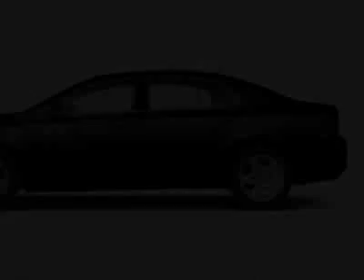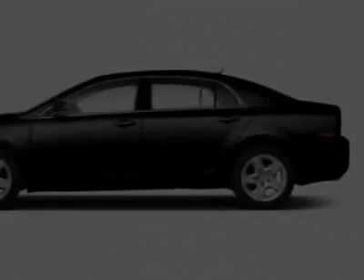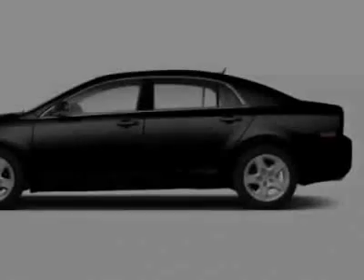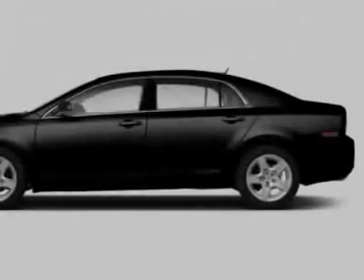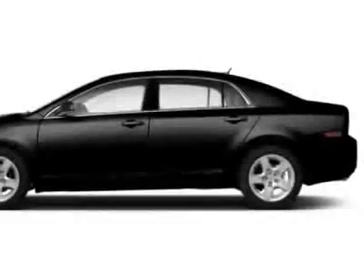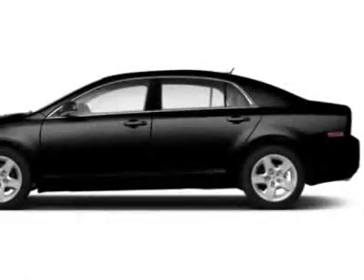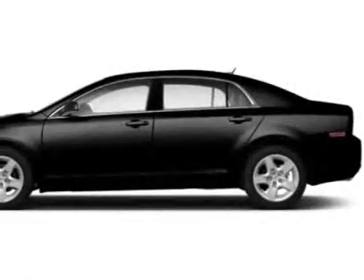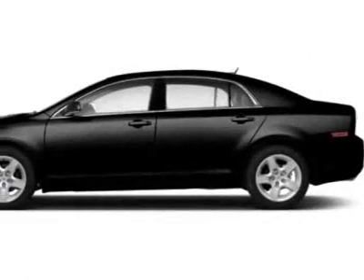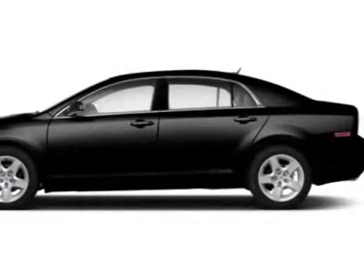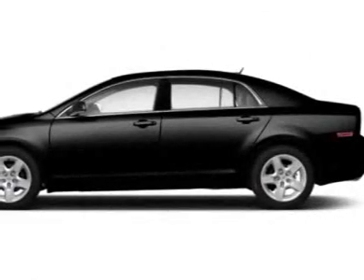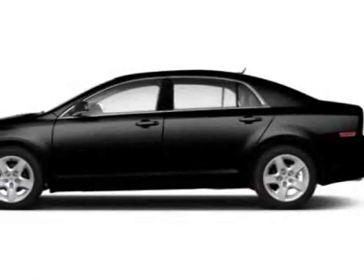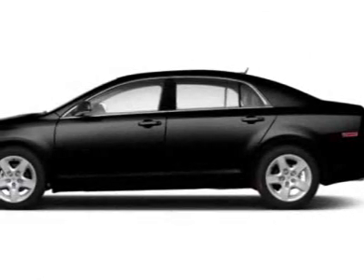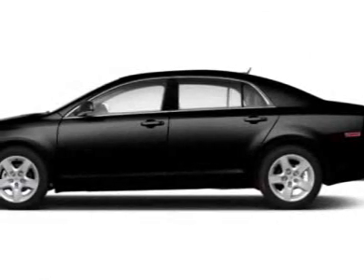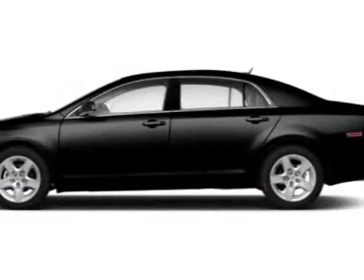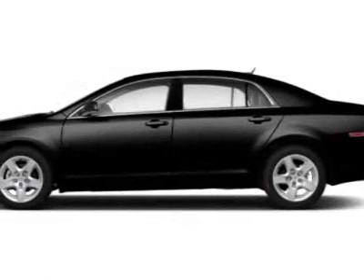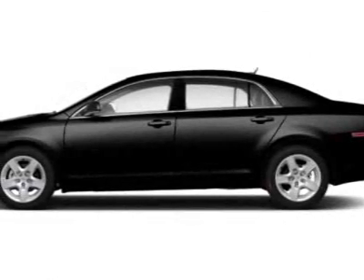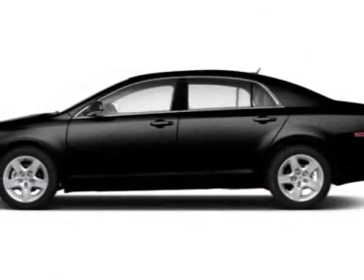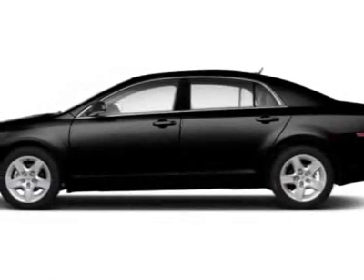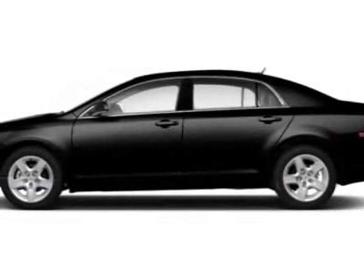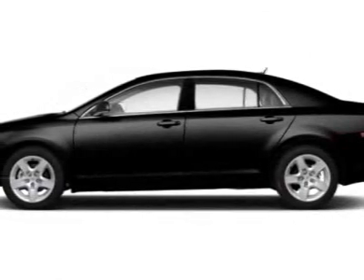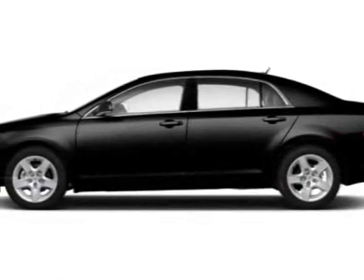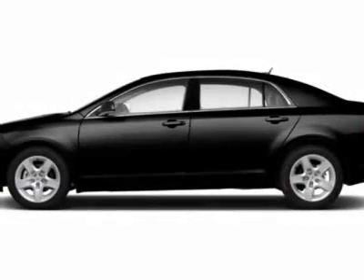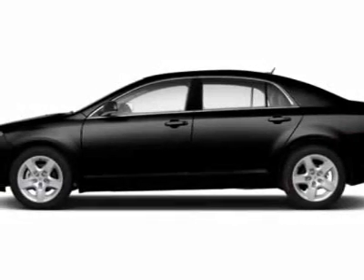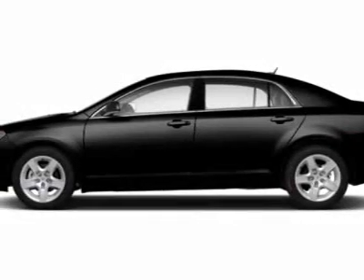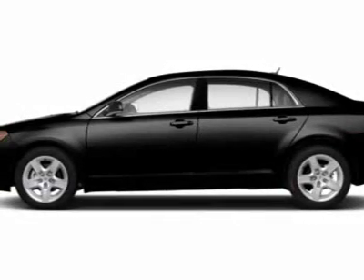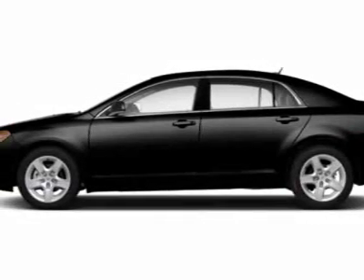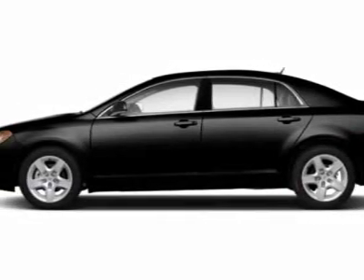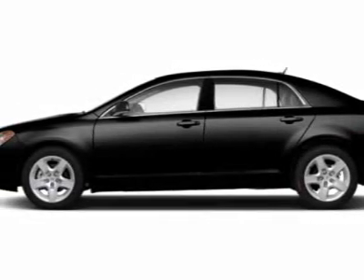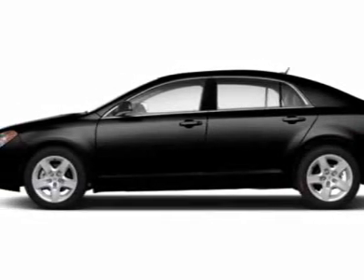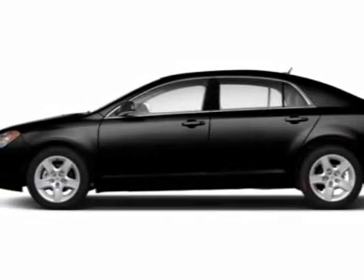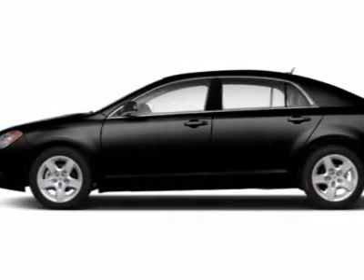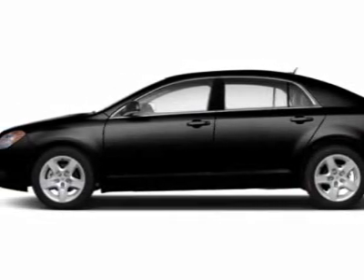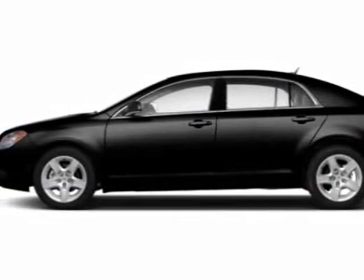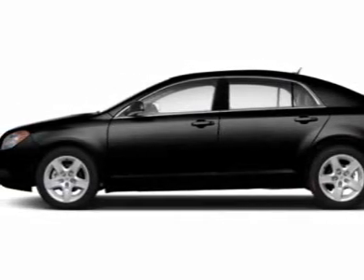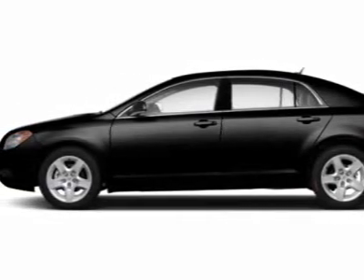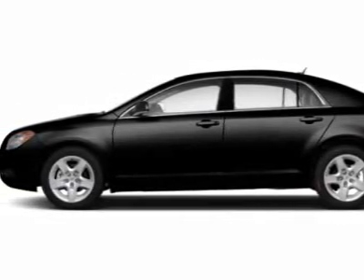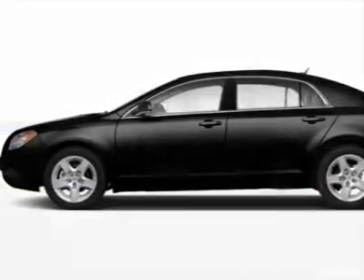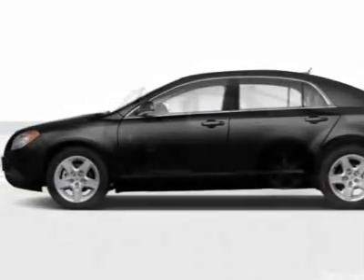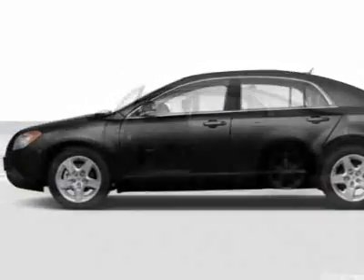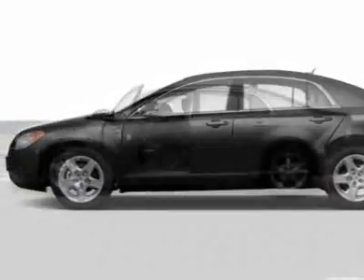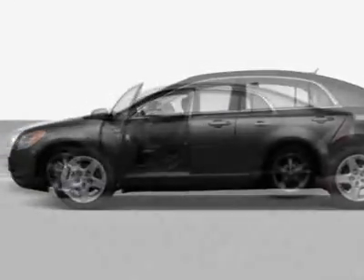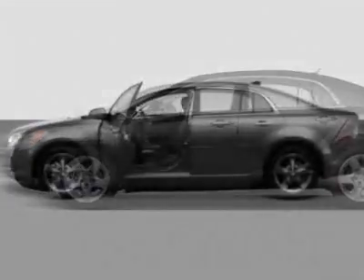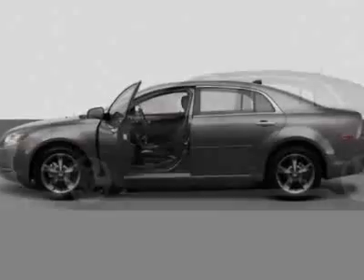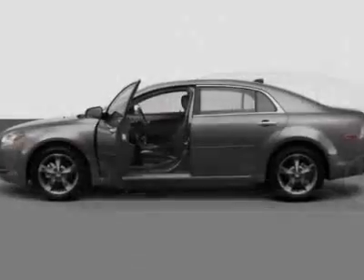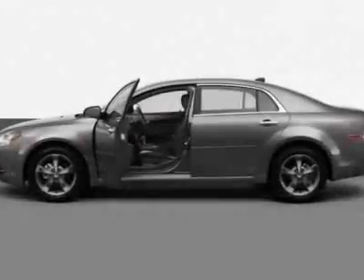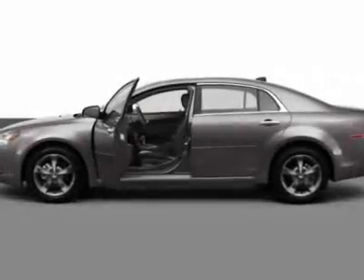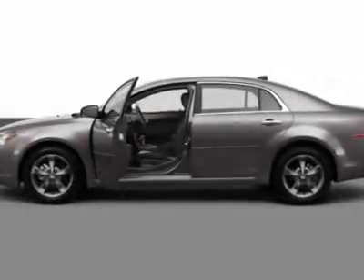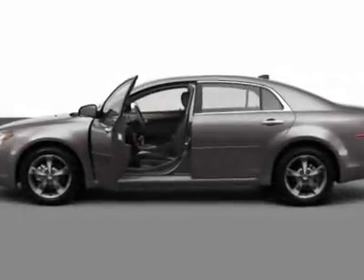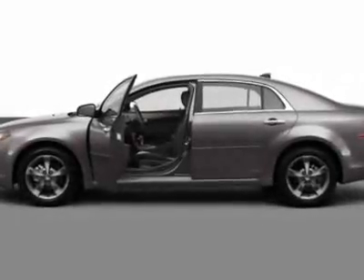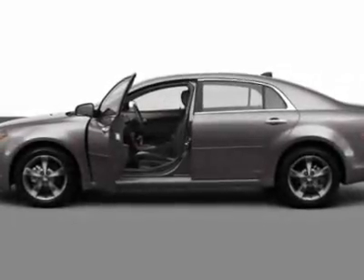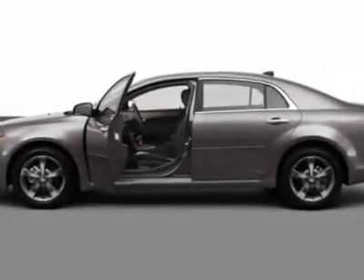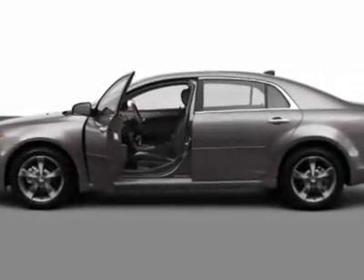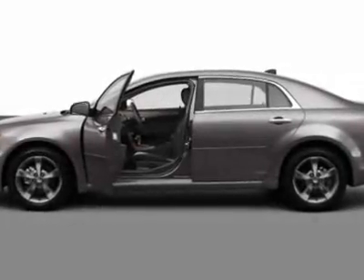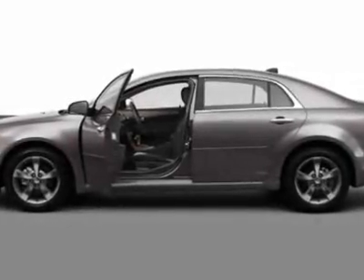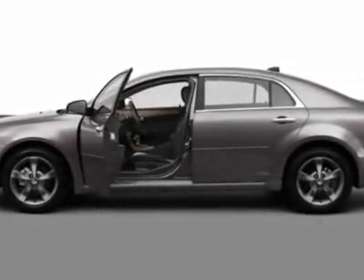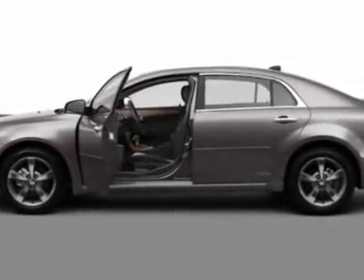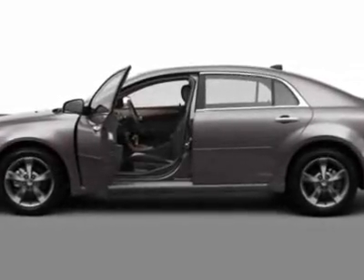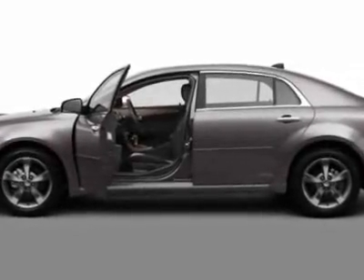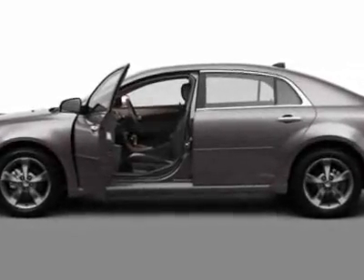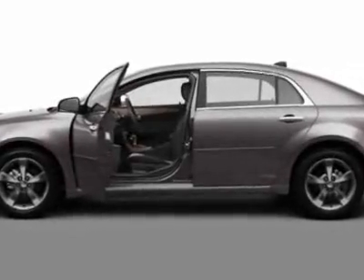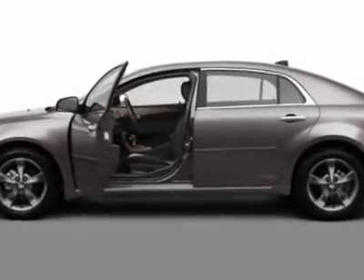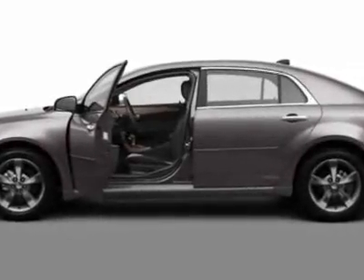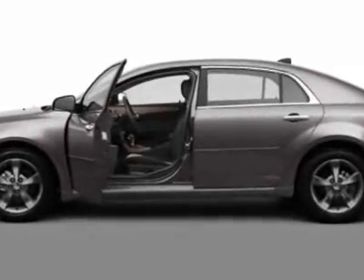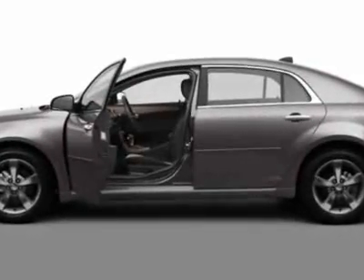Look at this new 2012 Chevrolet Malibu. For your protection, this vehicle has a full factory warranty.